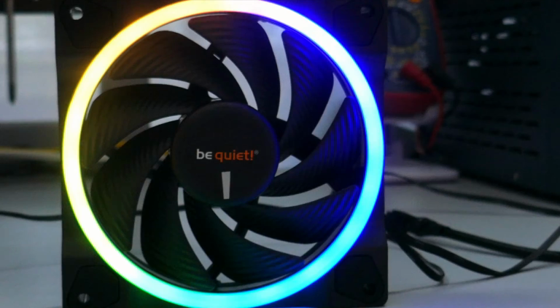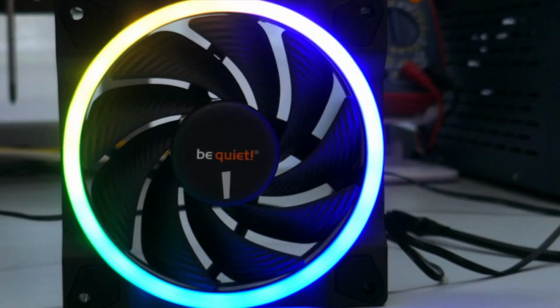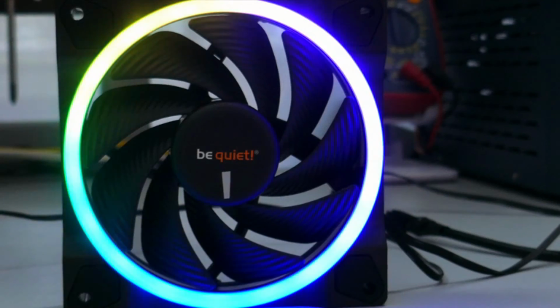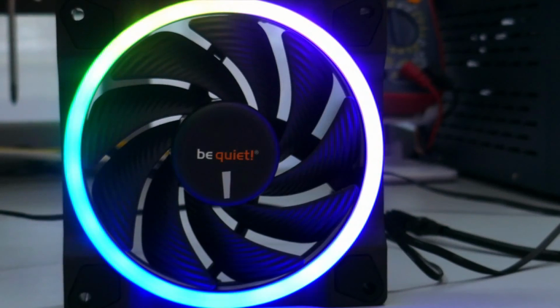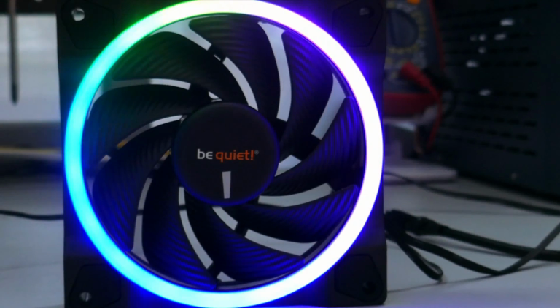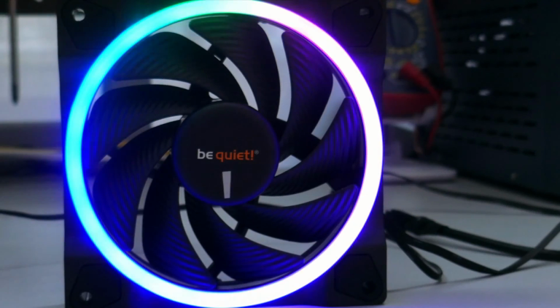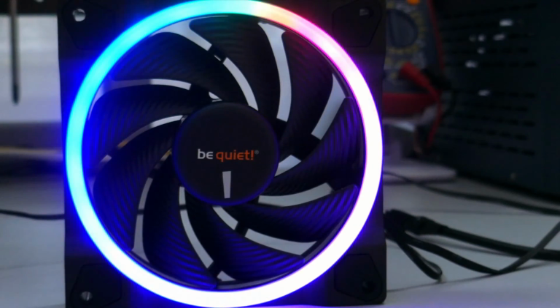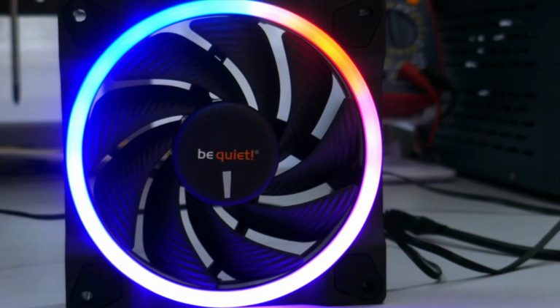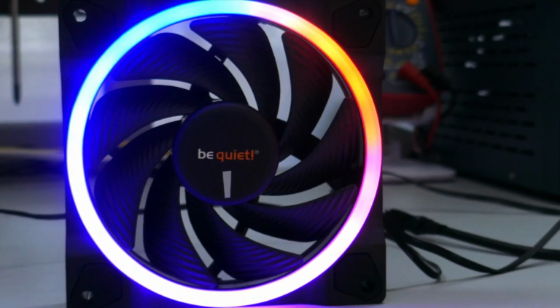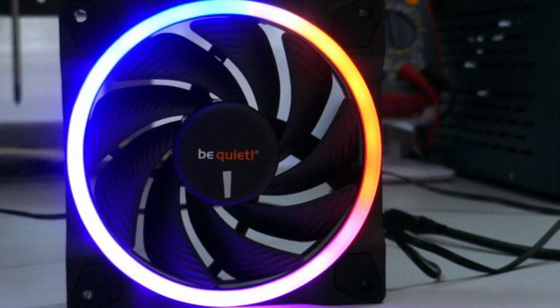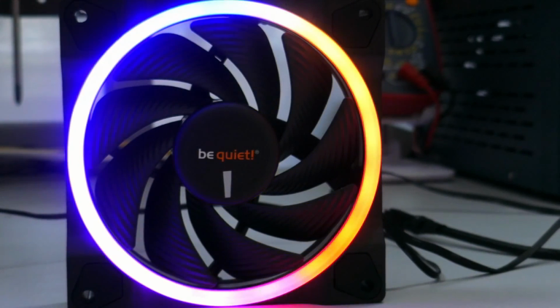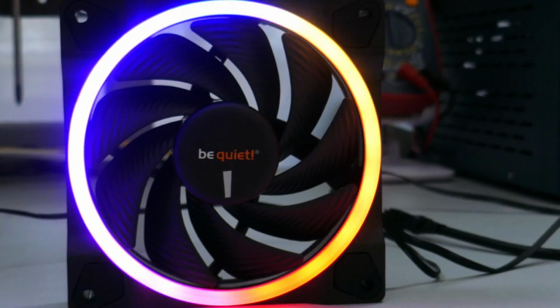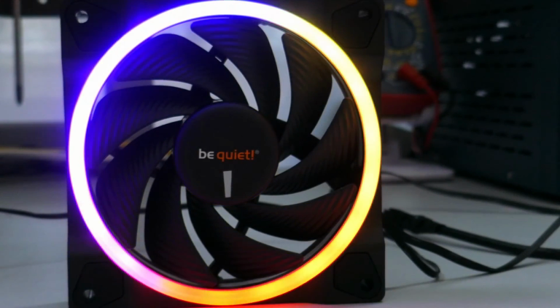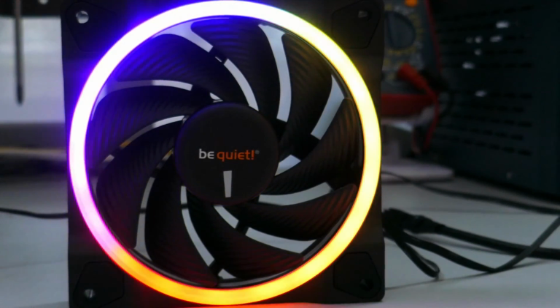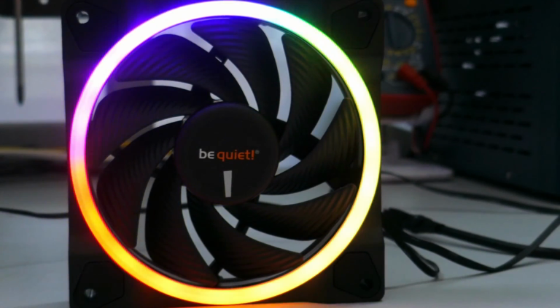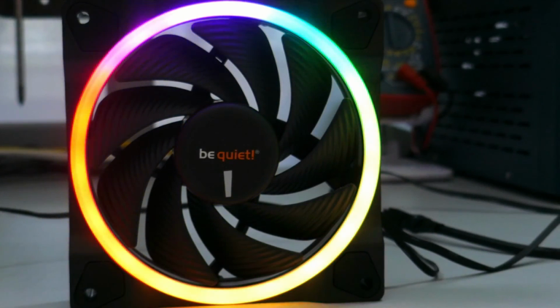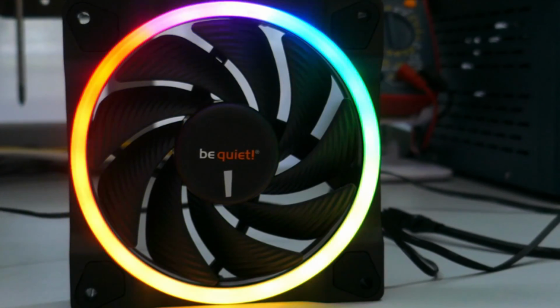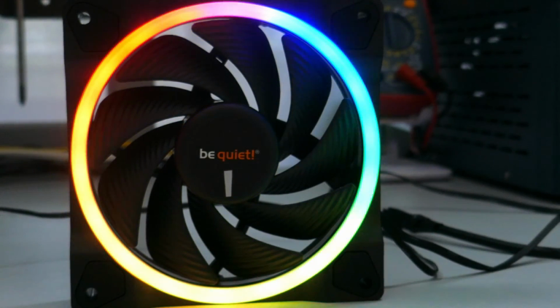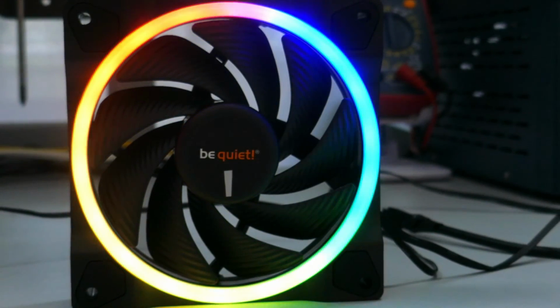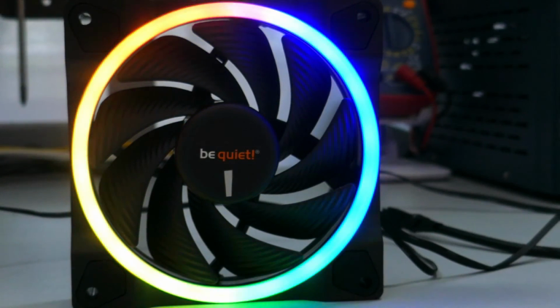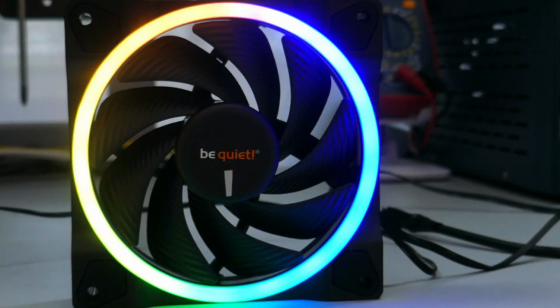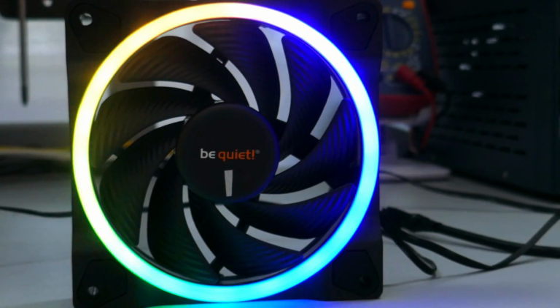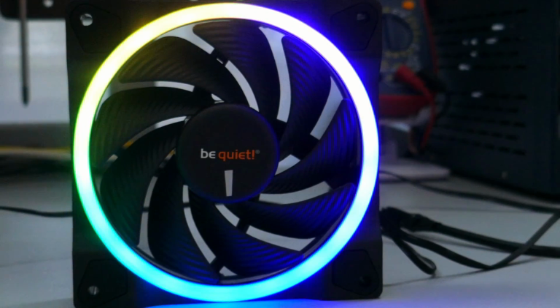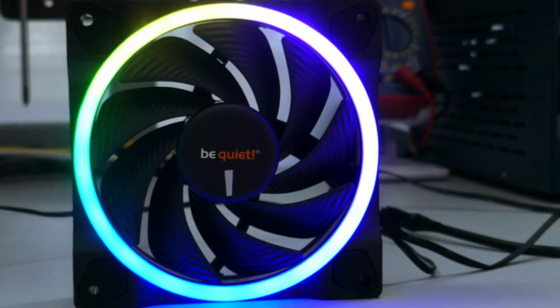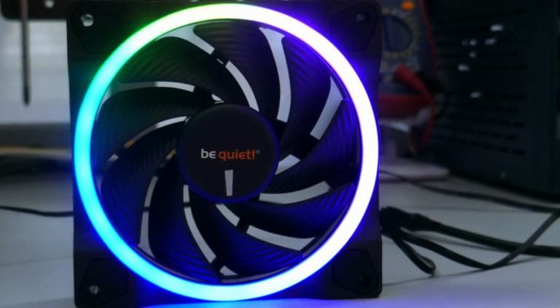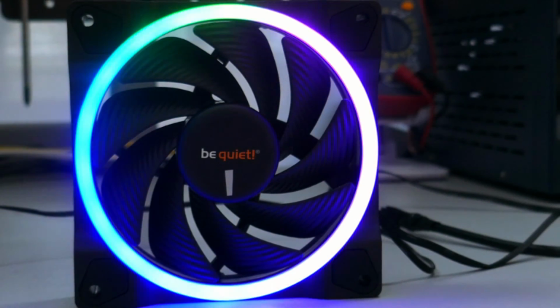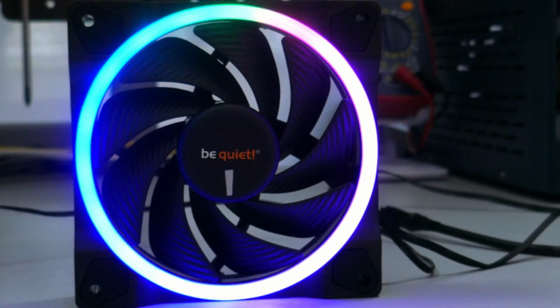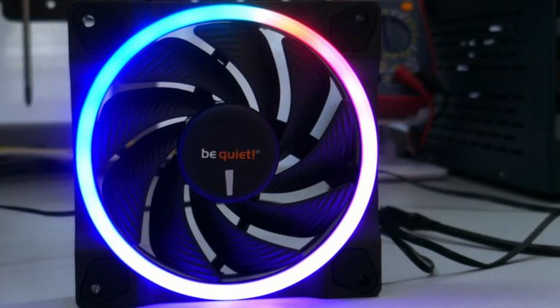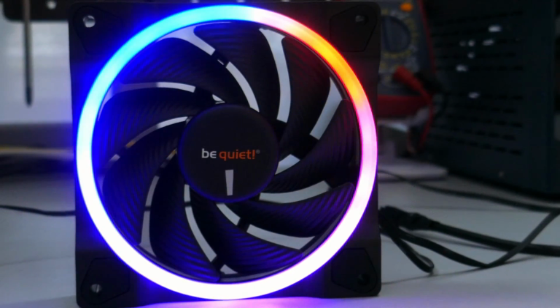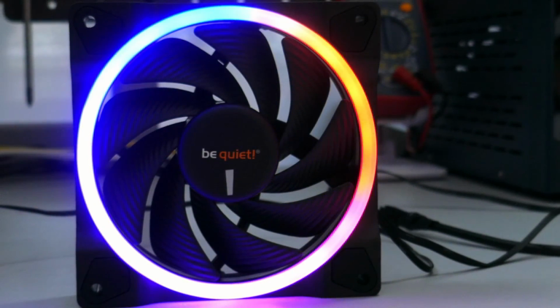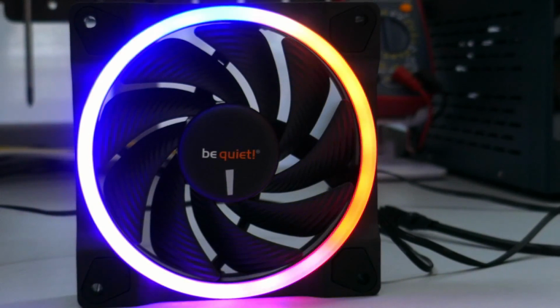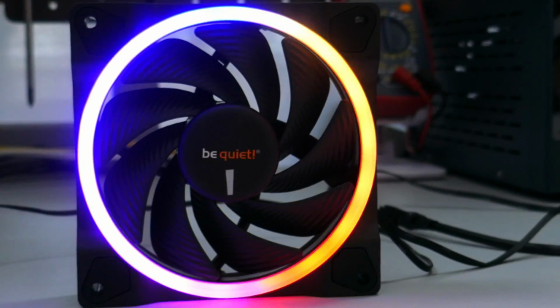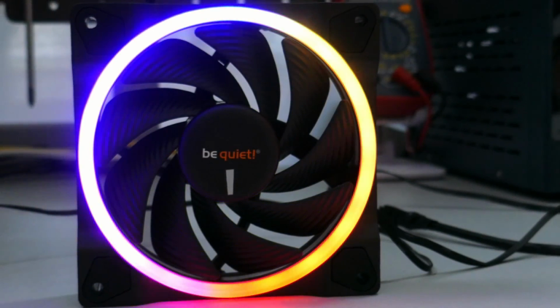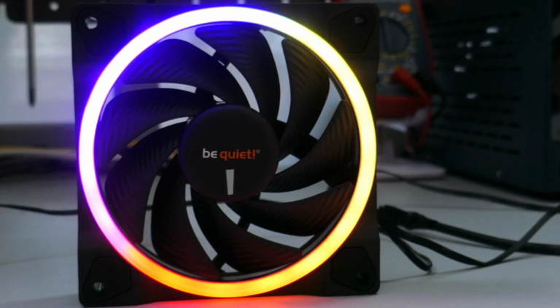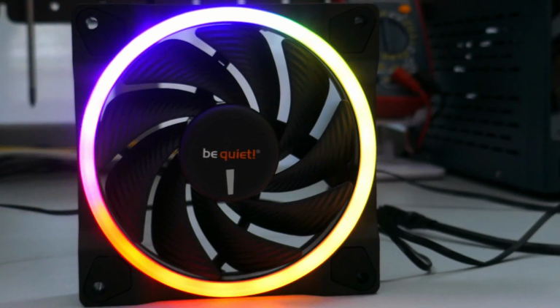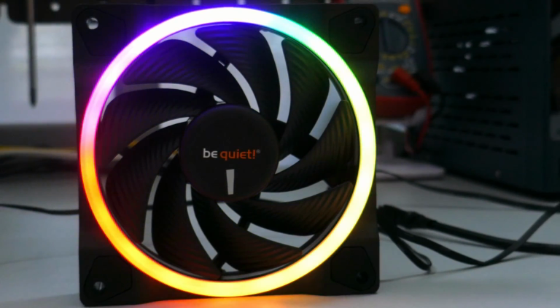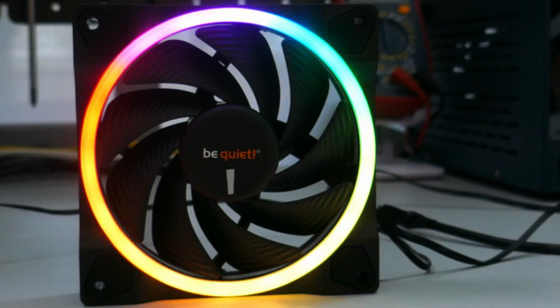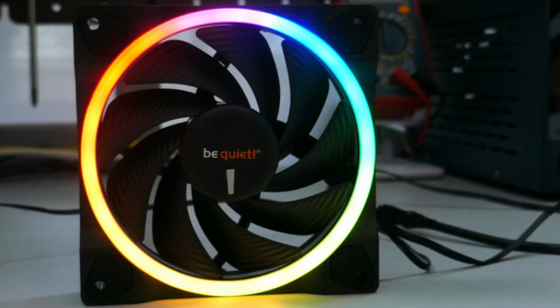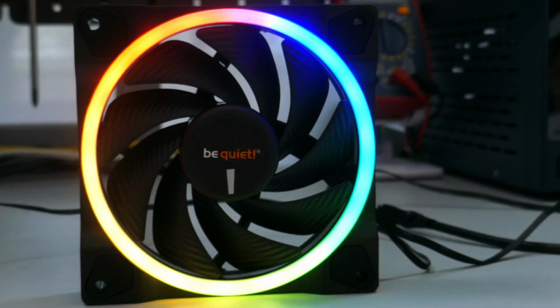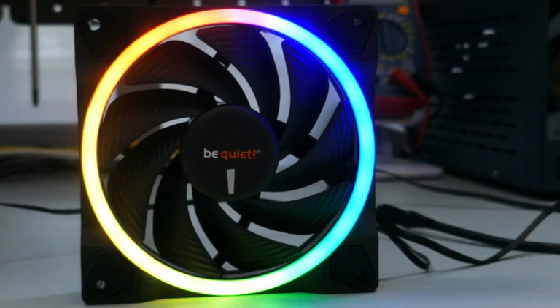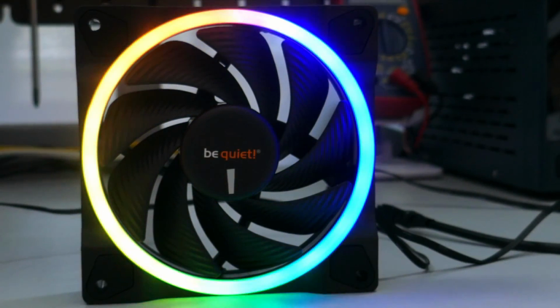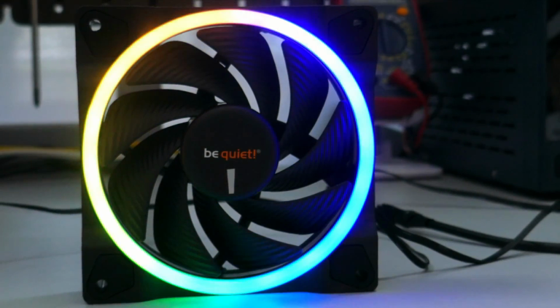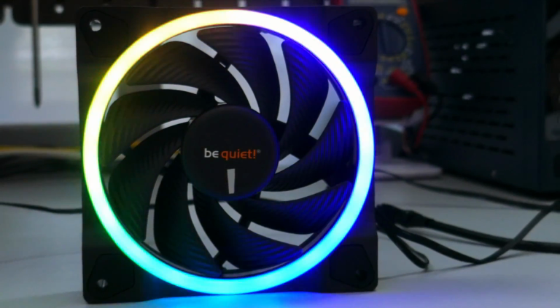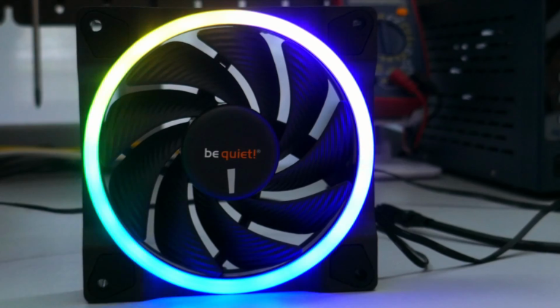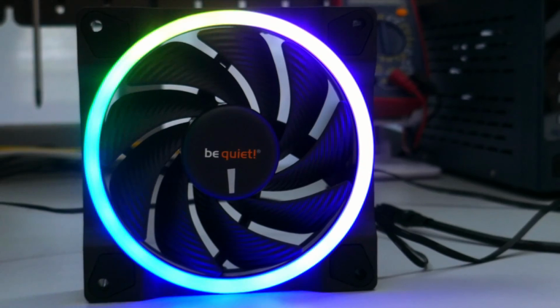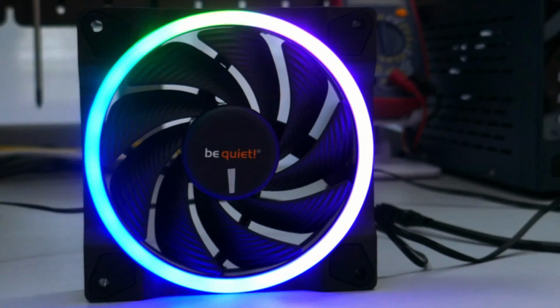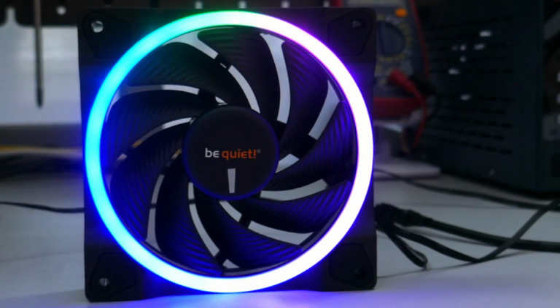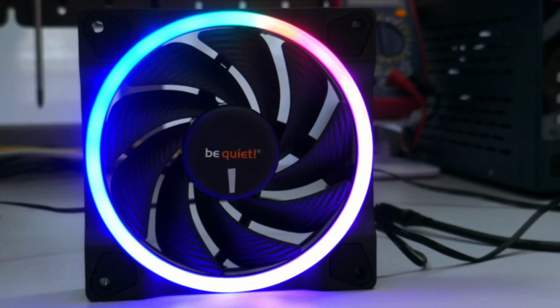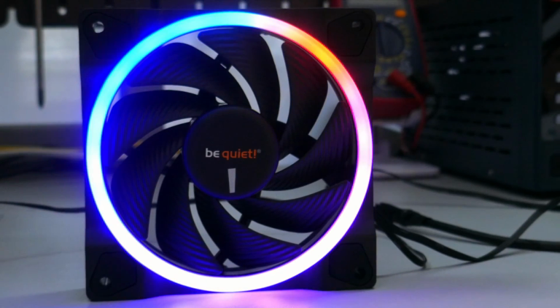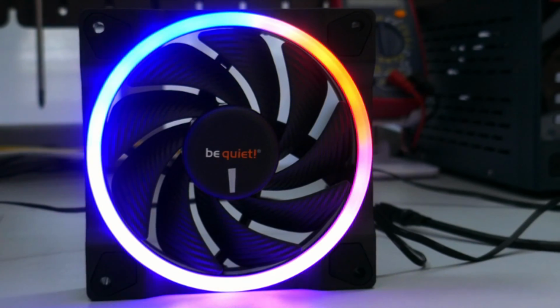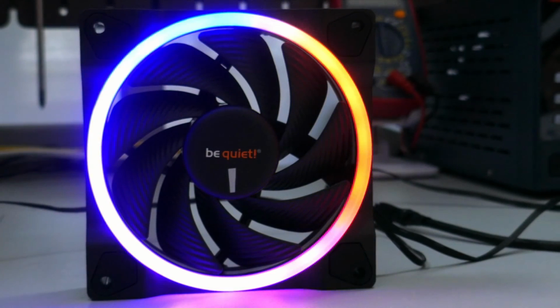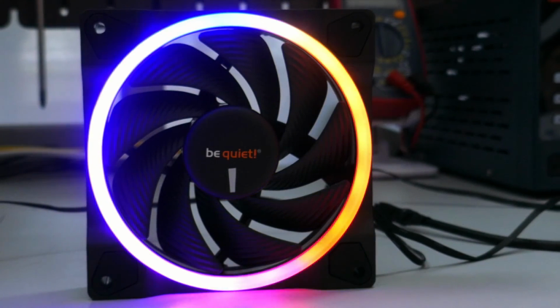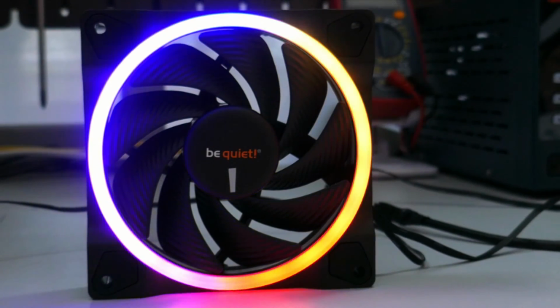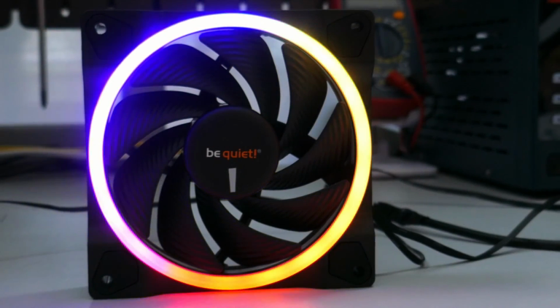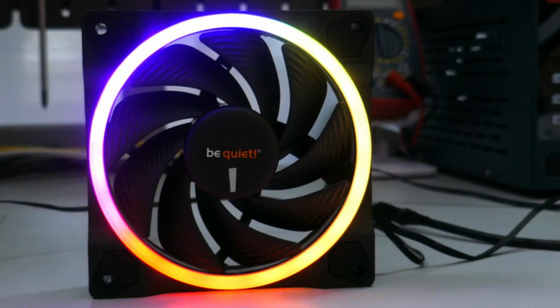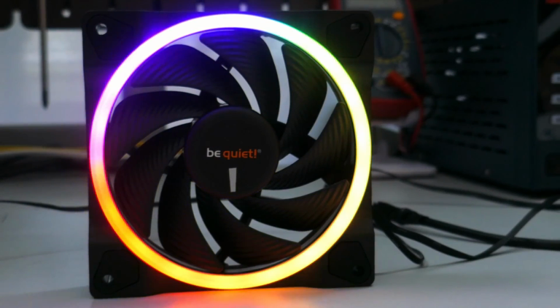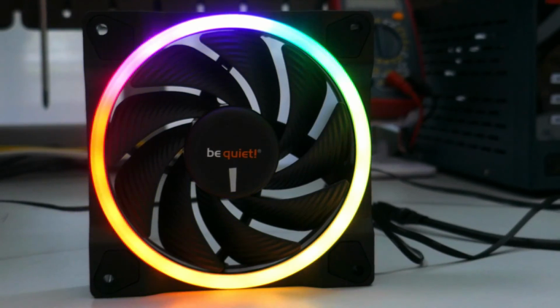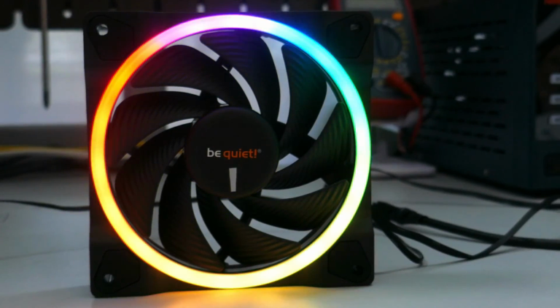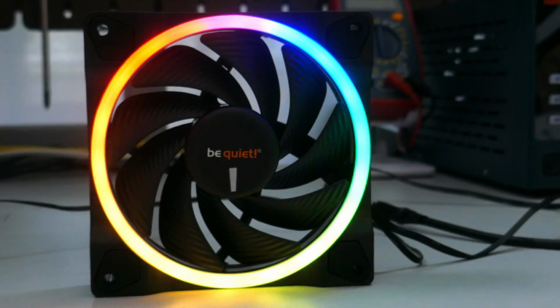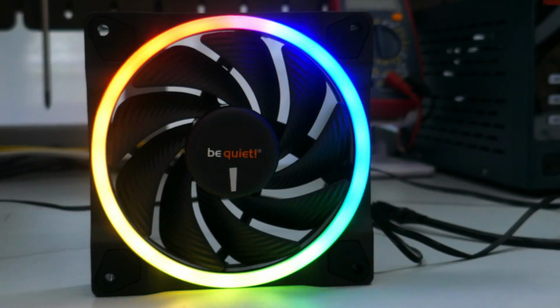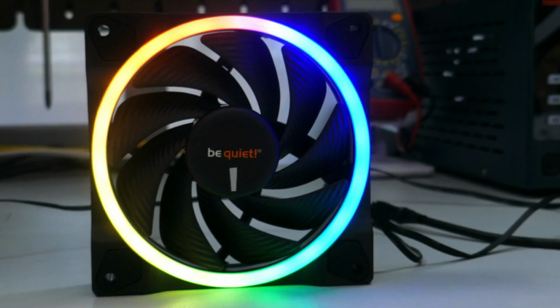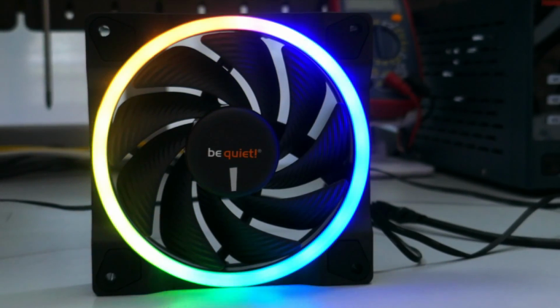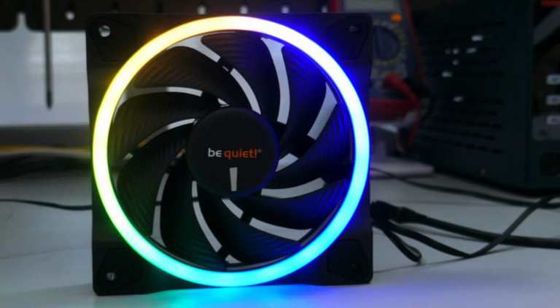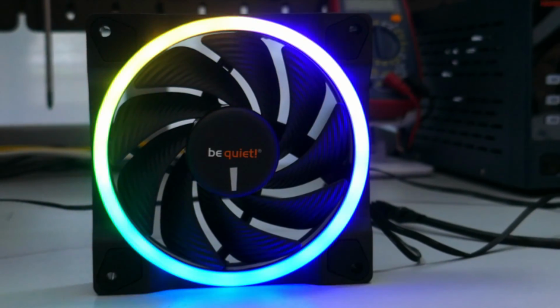Be Quiet's Lightwing series. Are these the RGB fans for the RGB lovers out there? Let's find out.